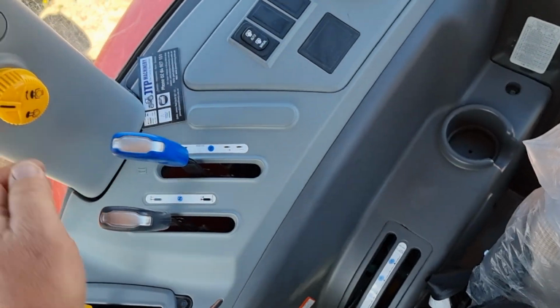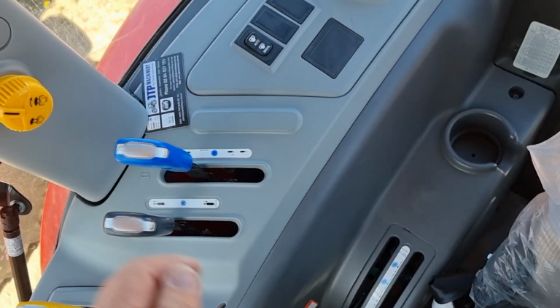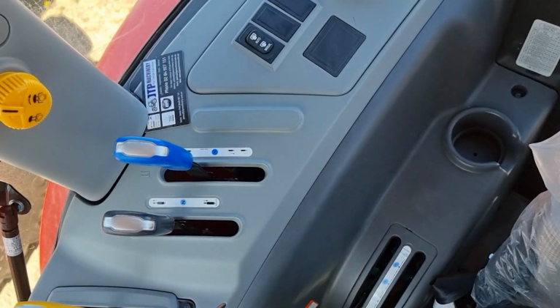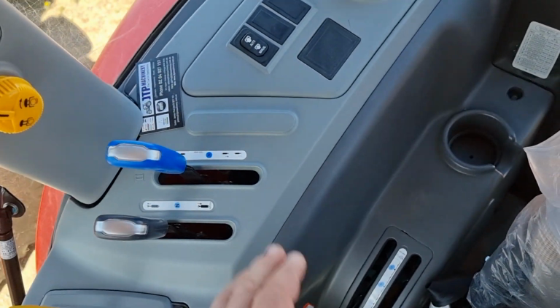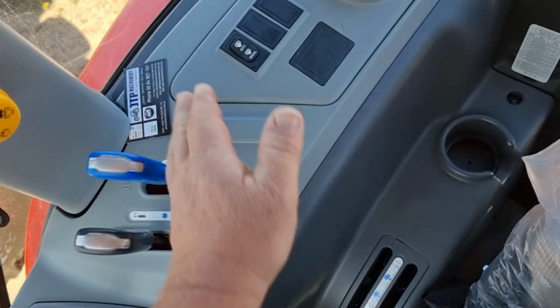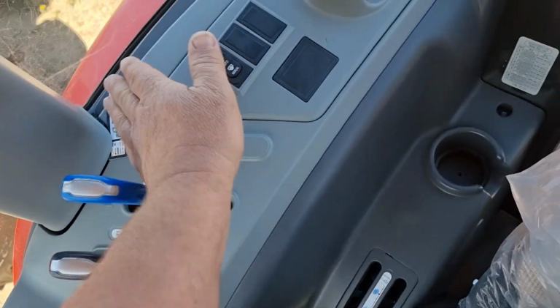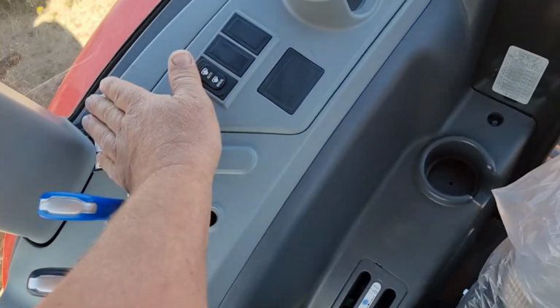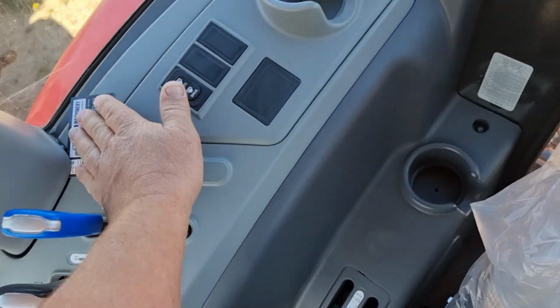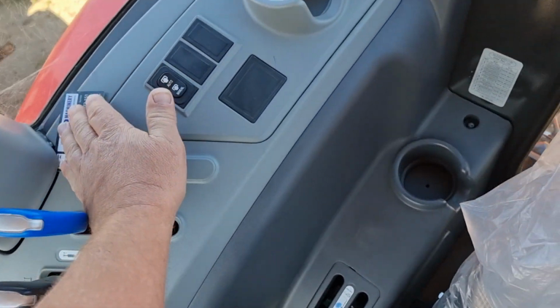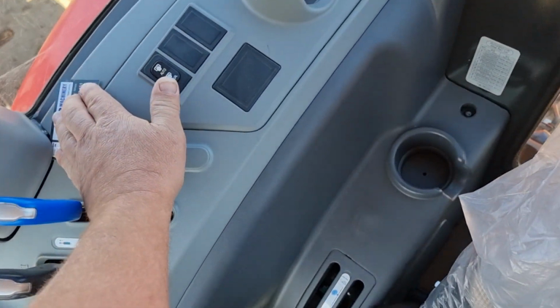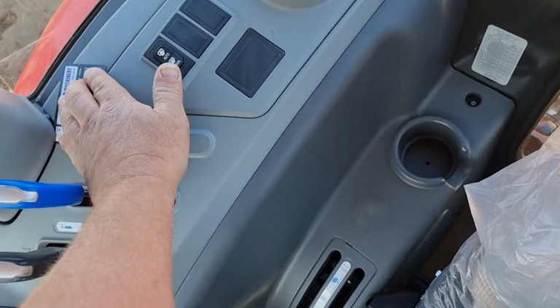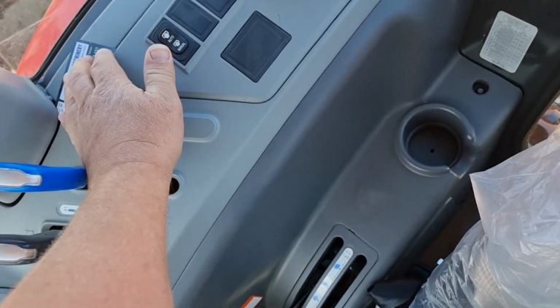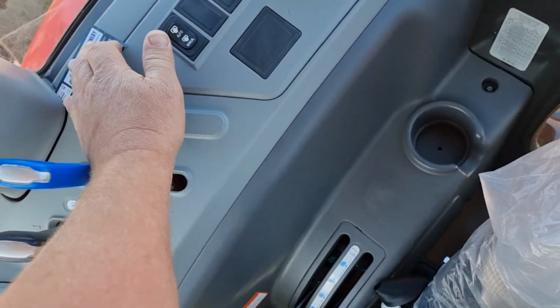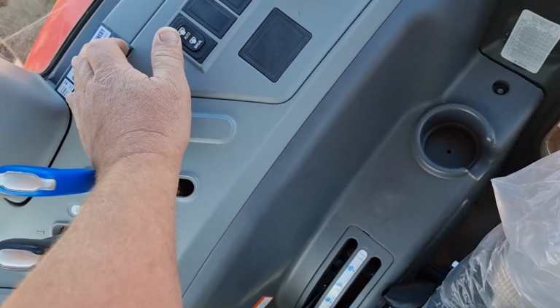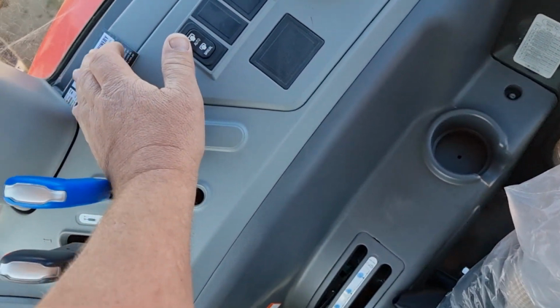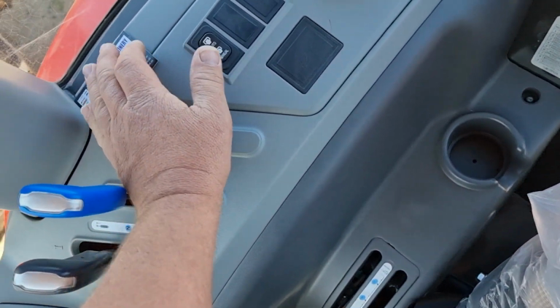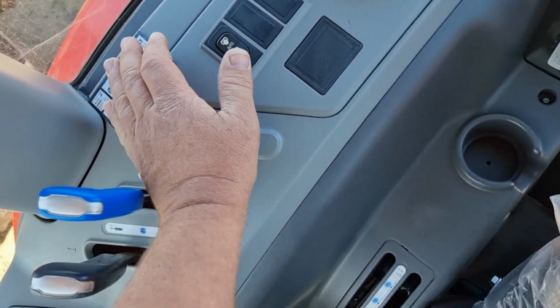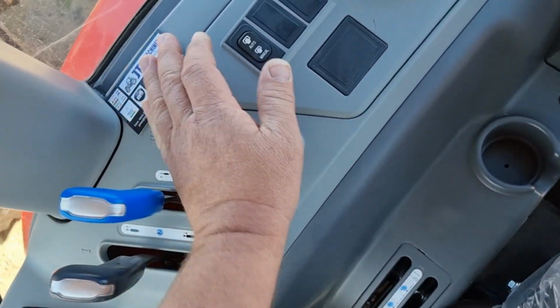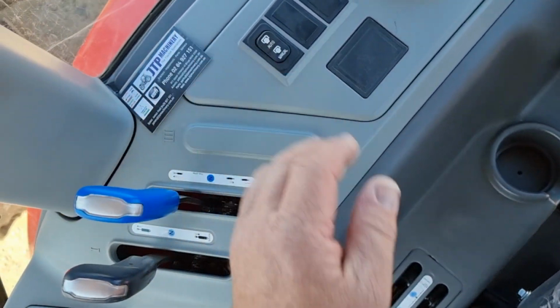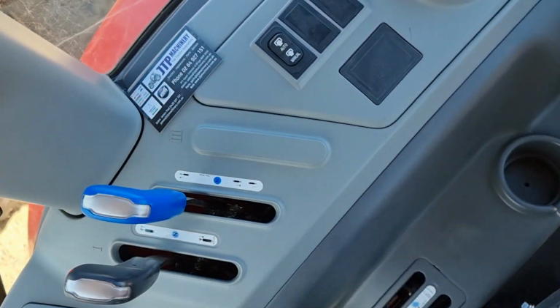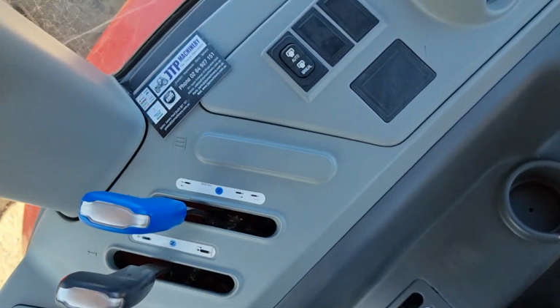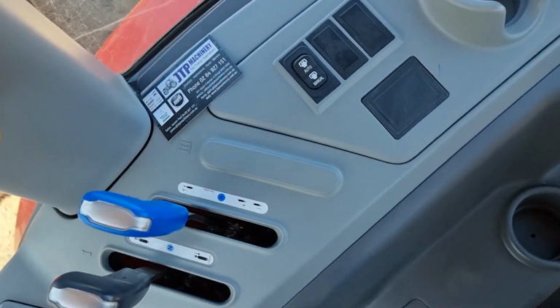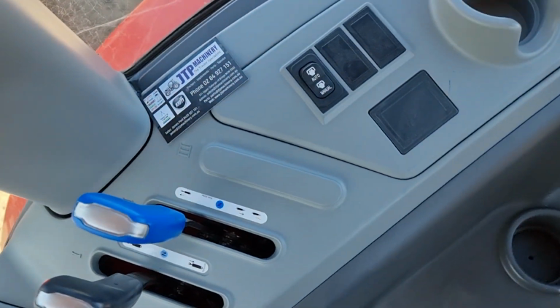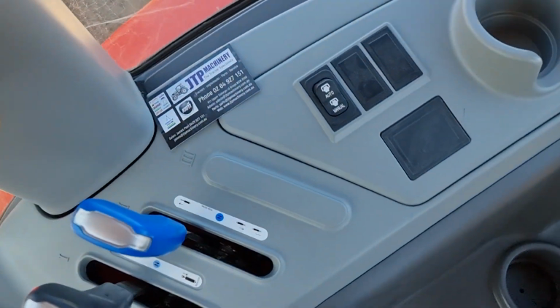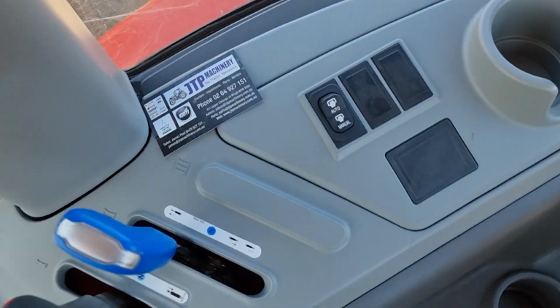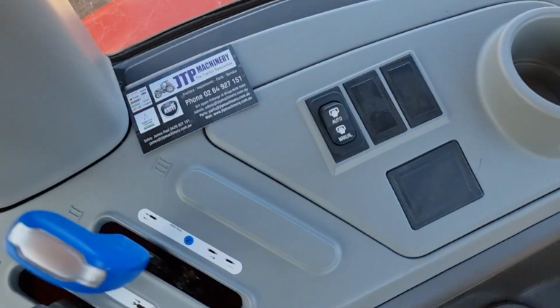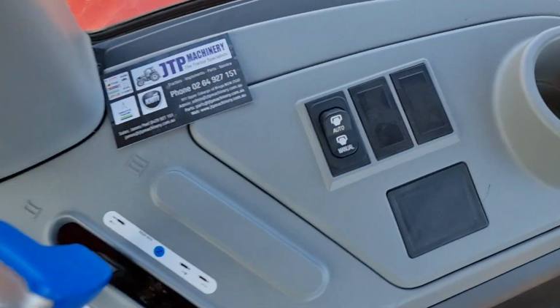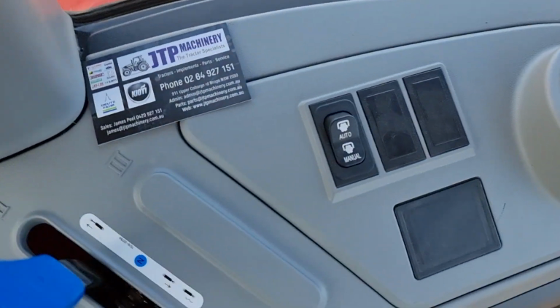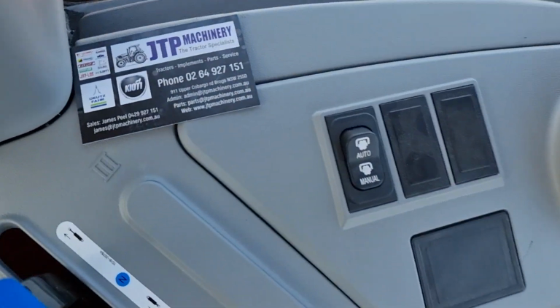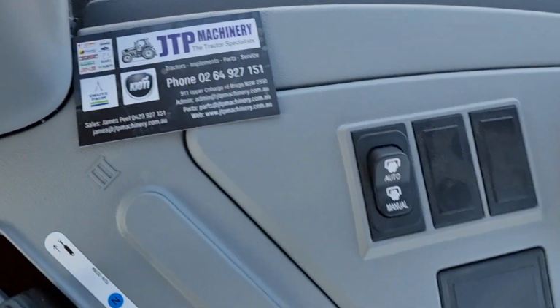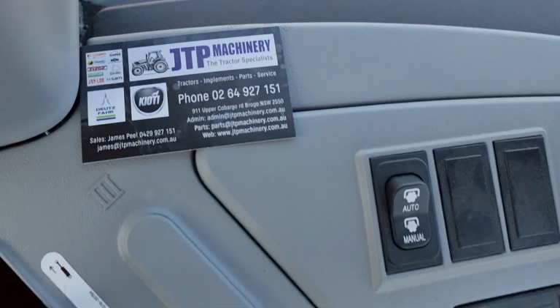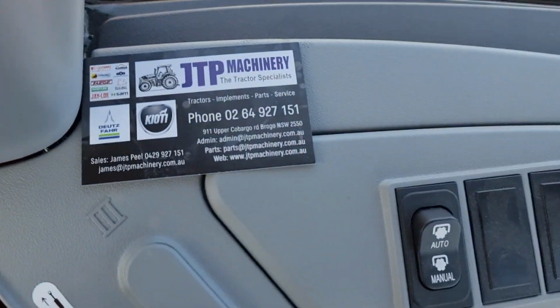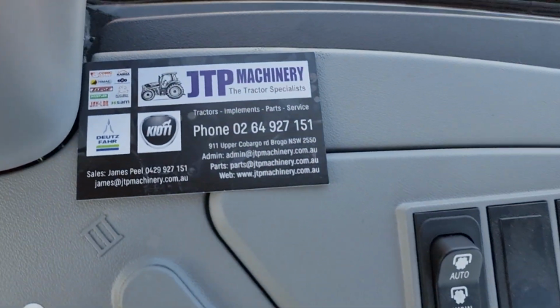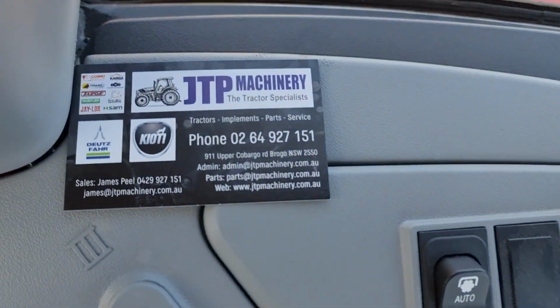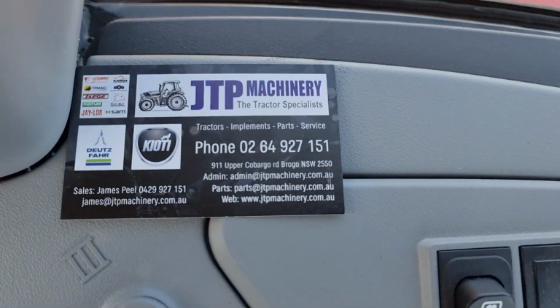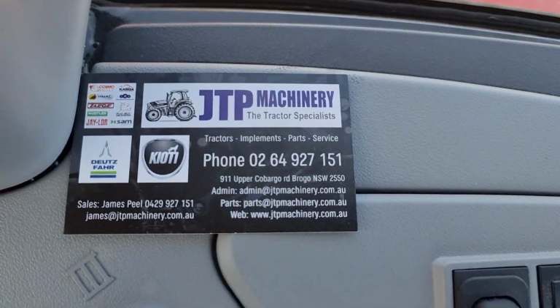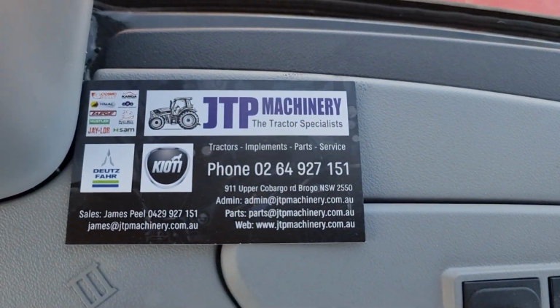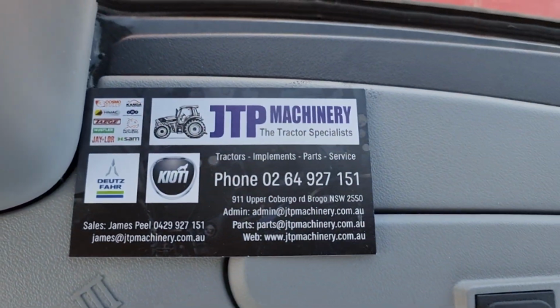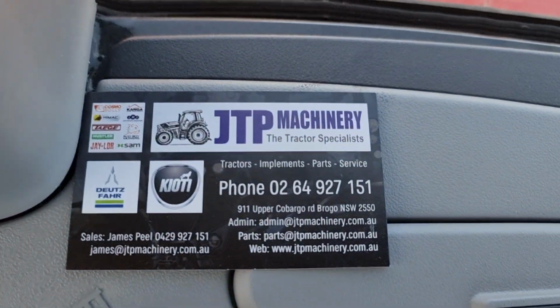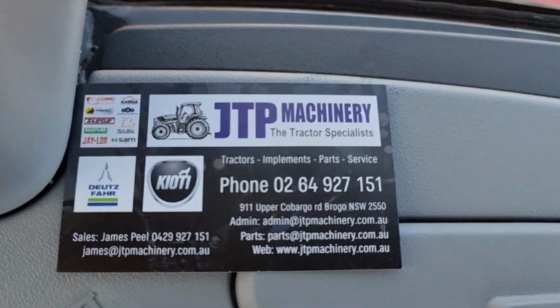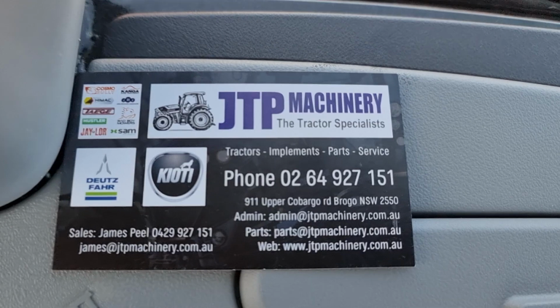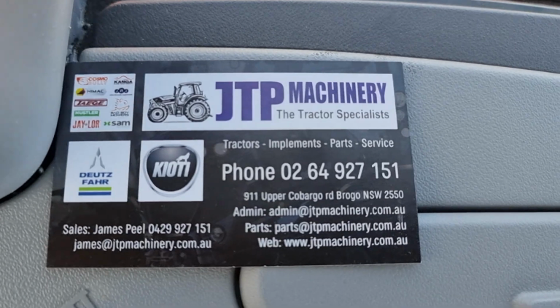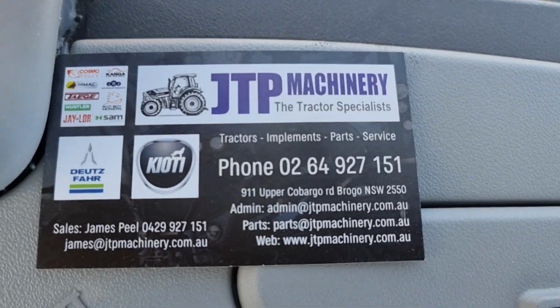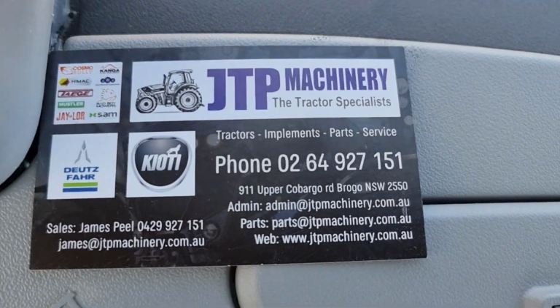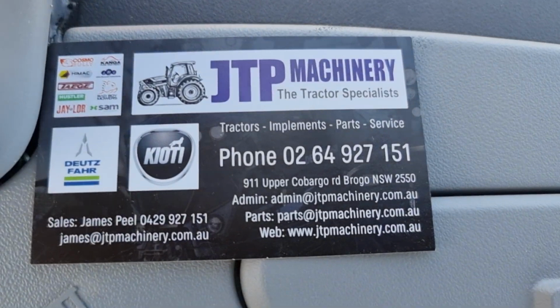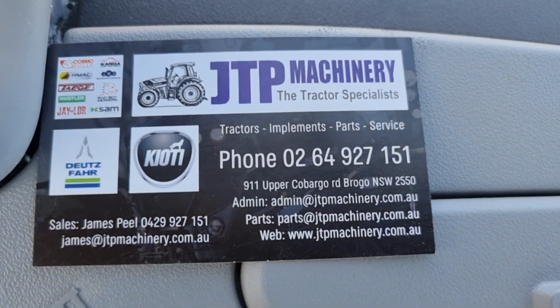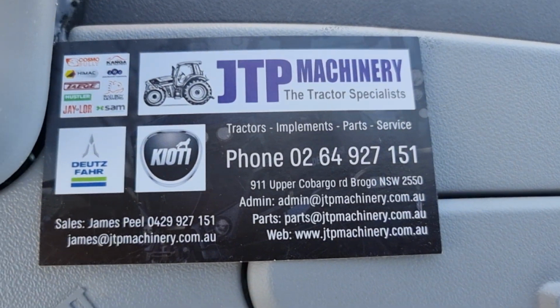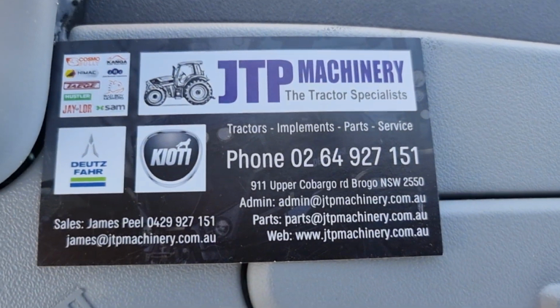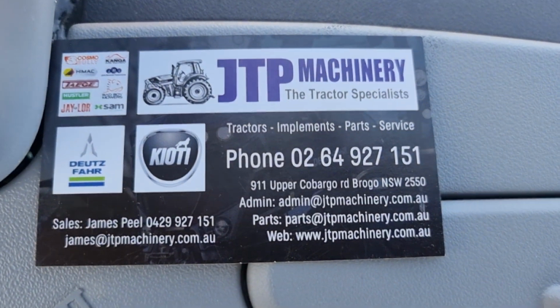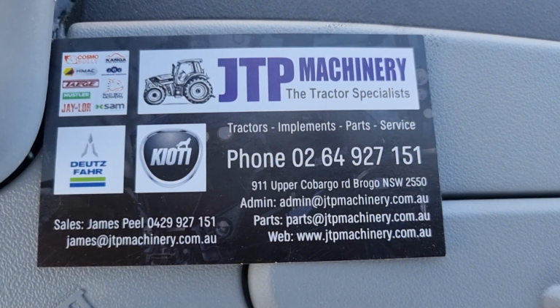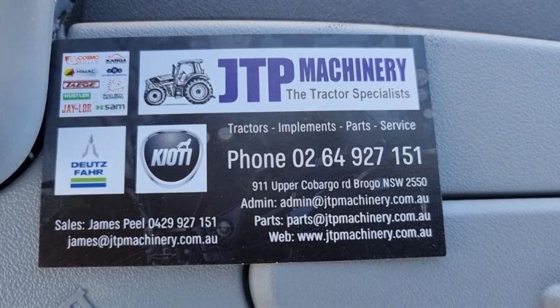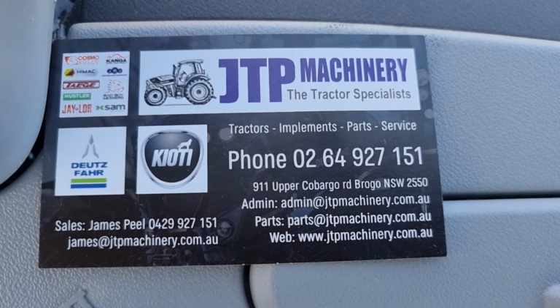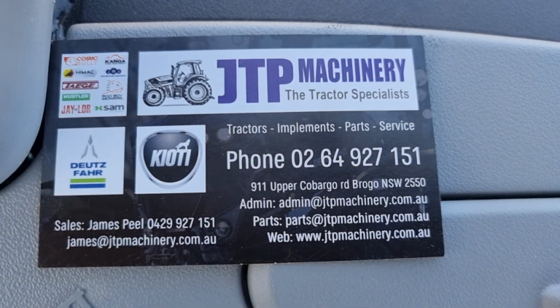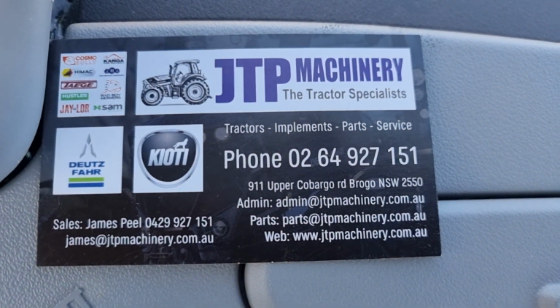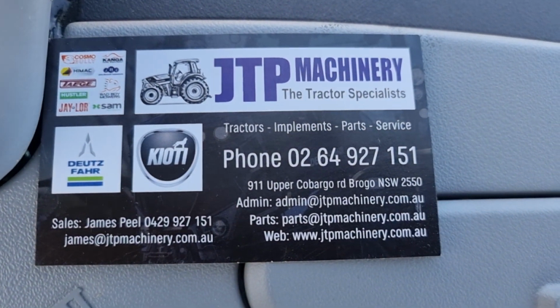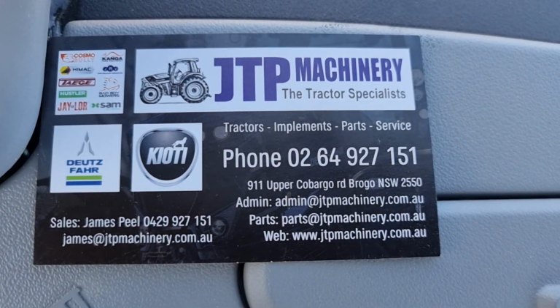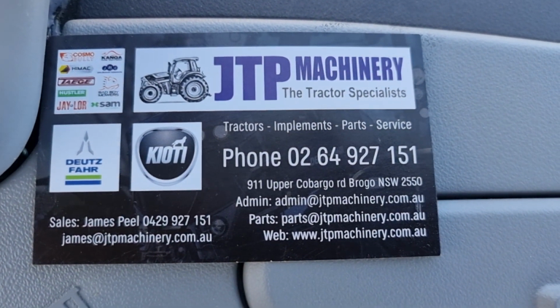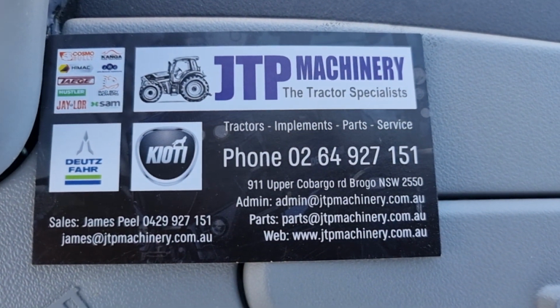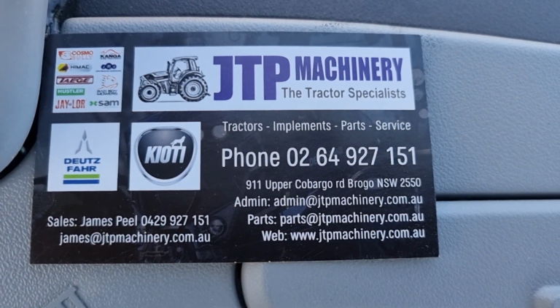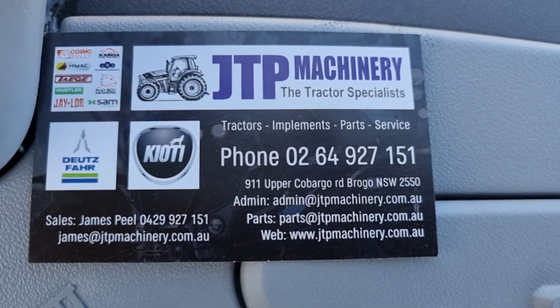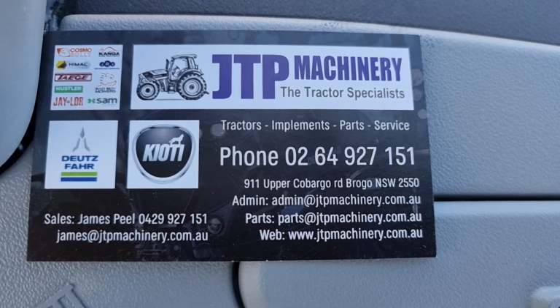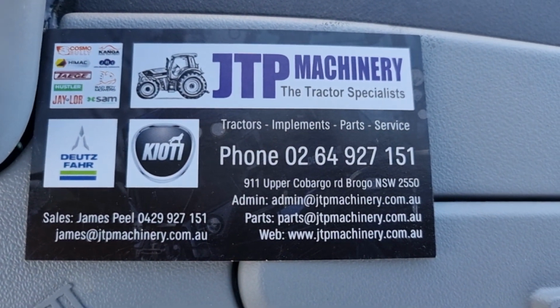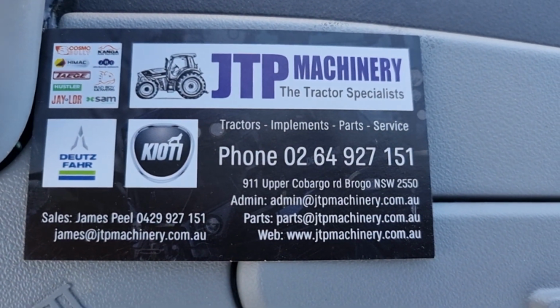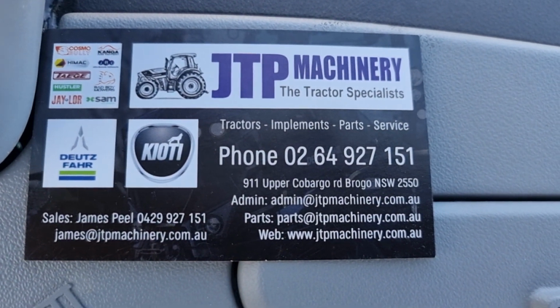Alright, thanks for watching and I'll try and do some more videos in the future. James from JTP Machinery.